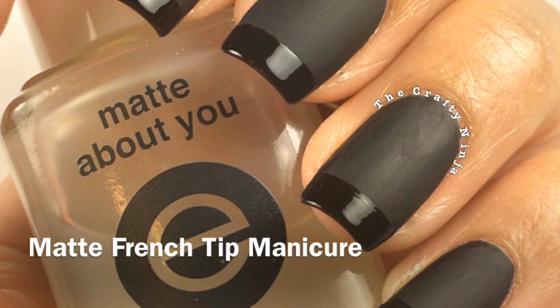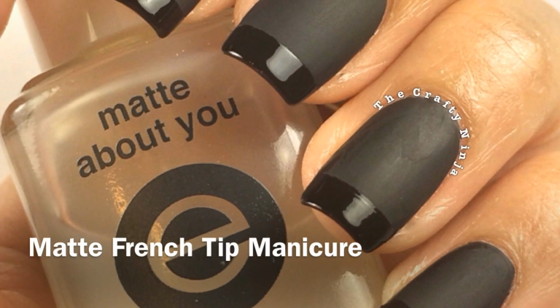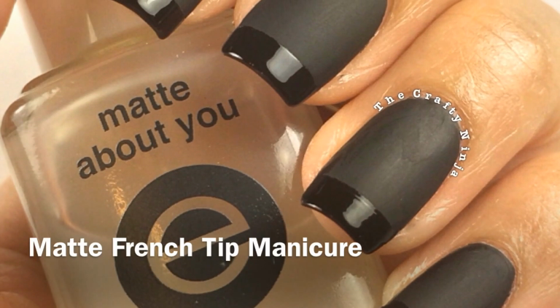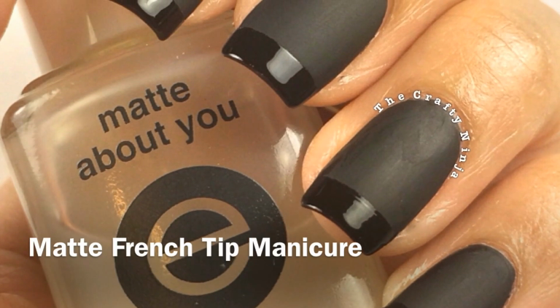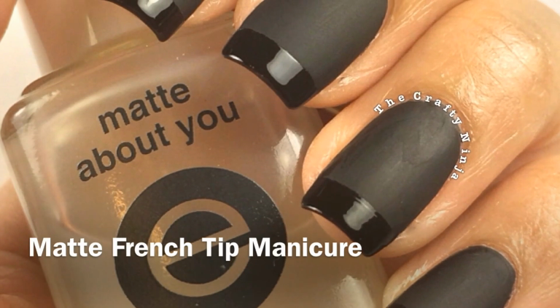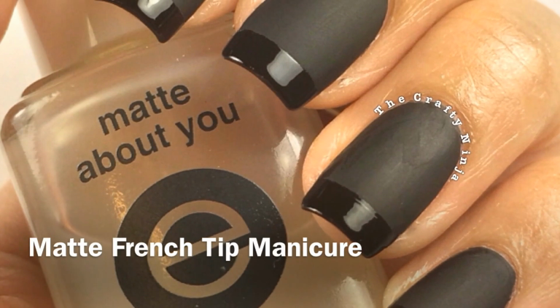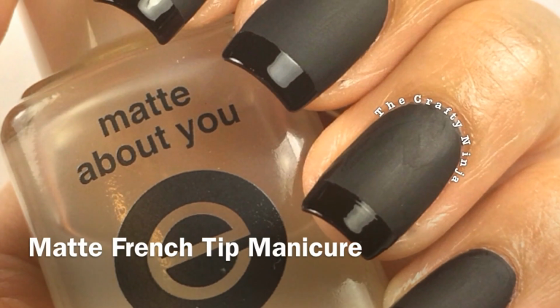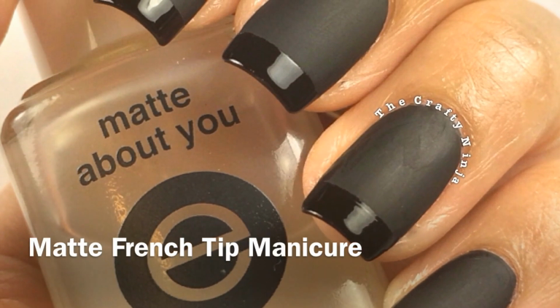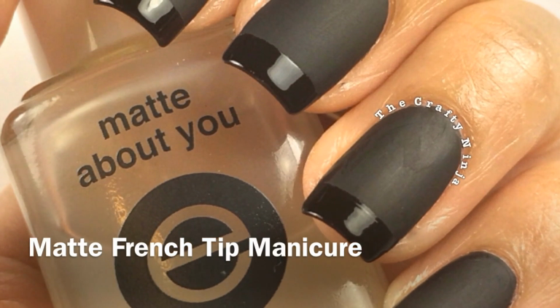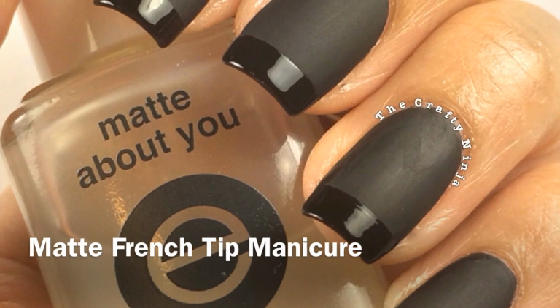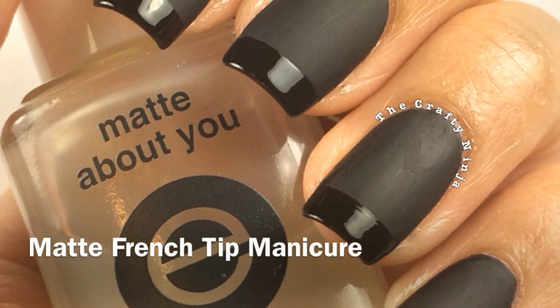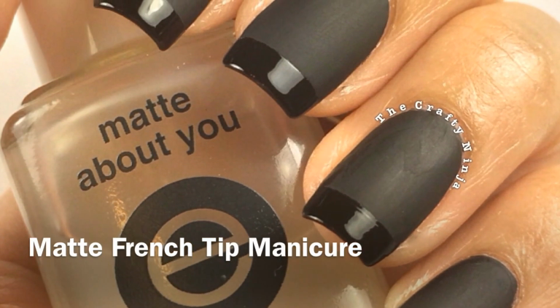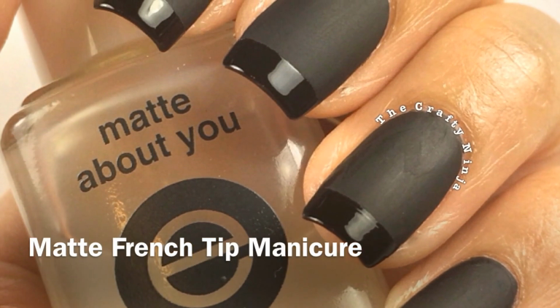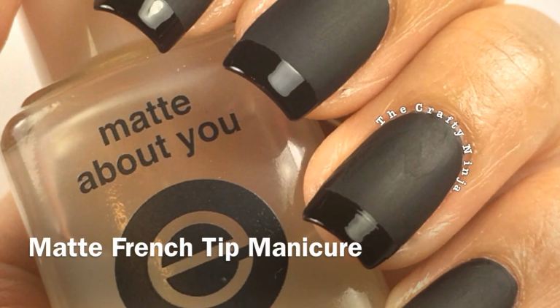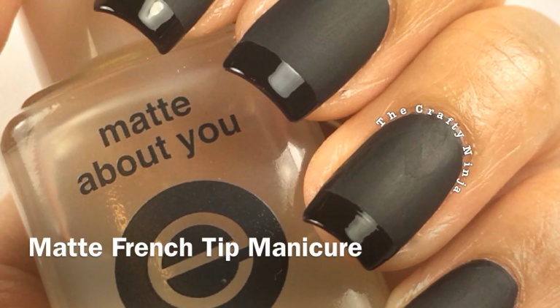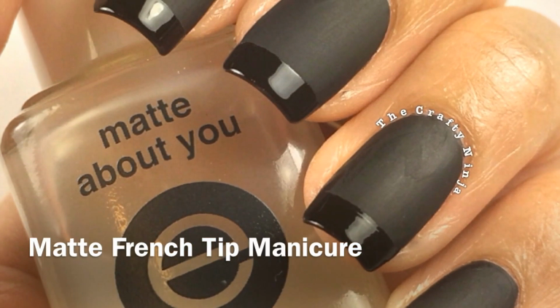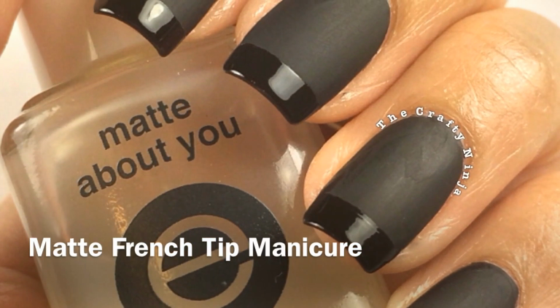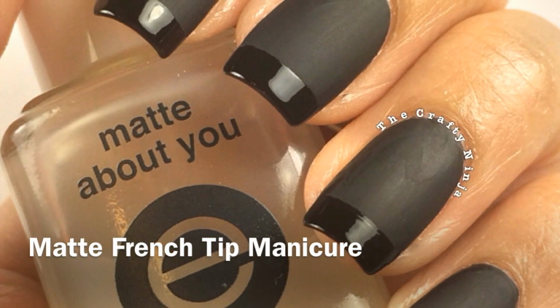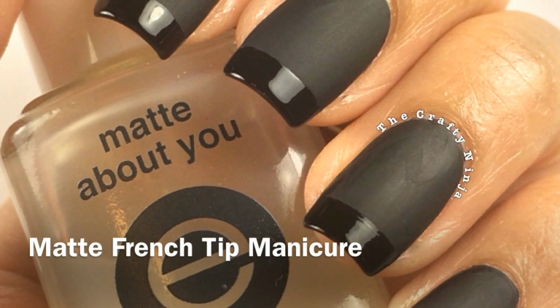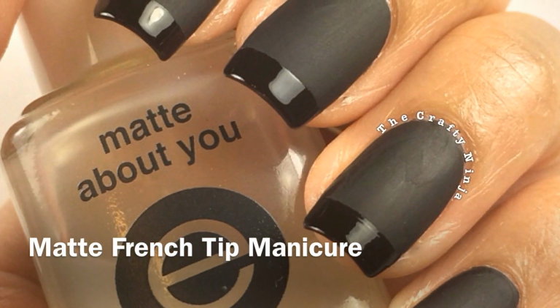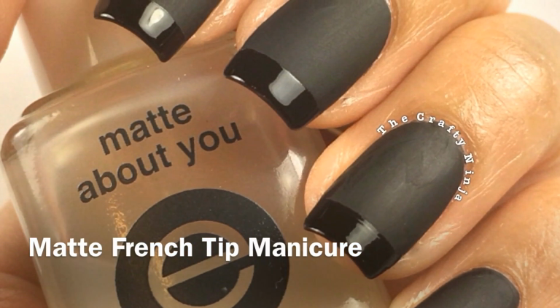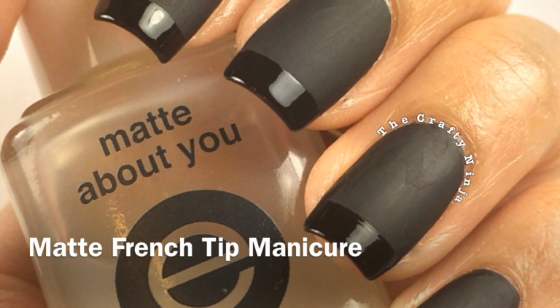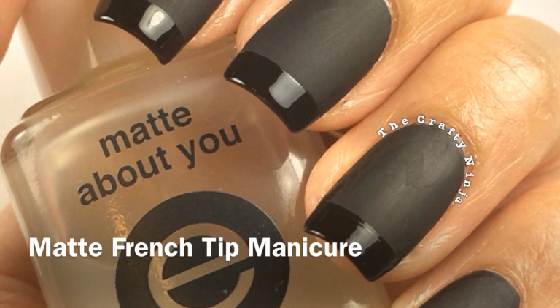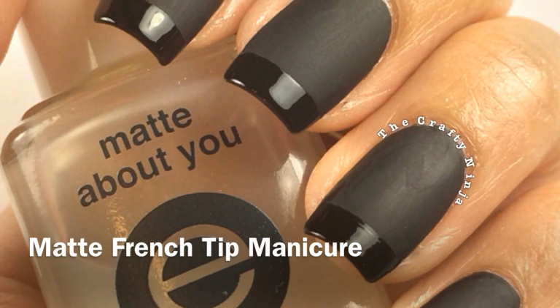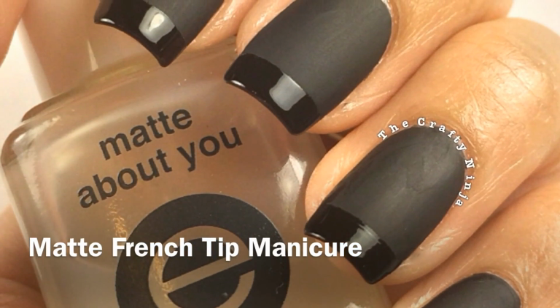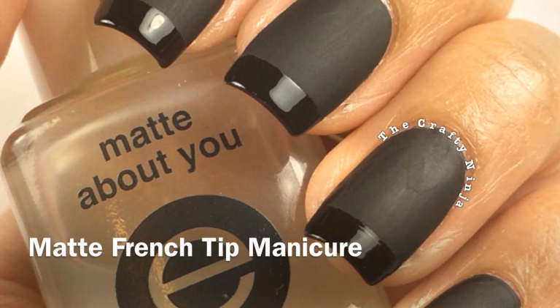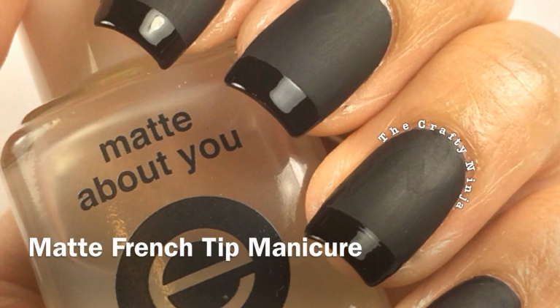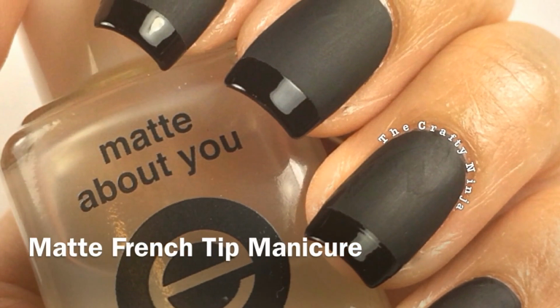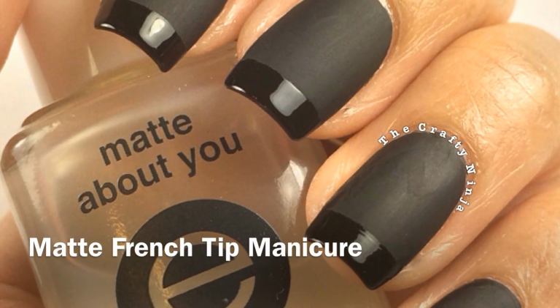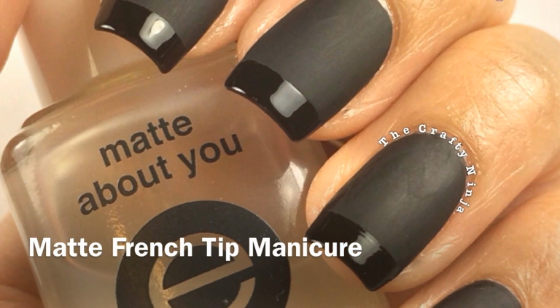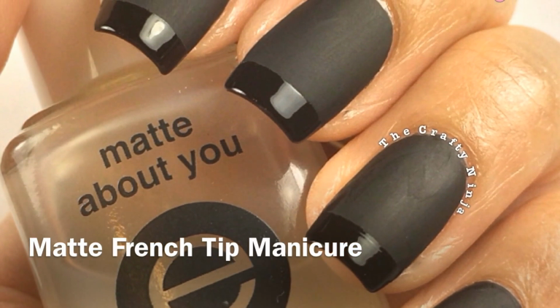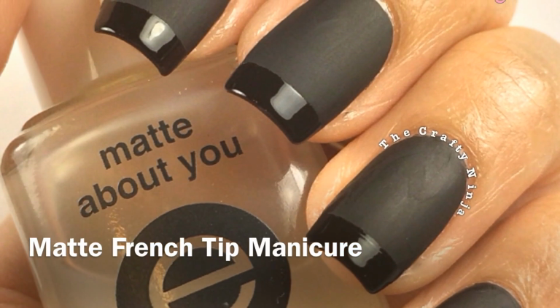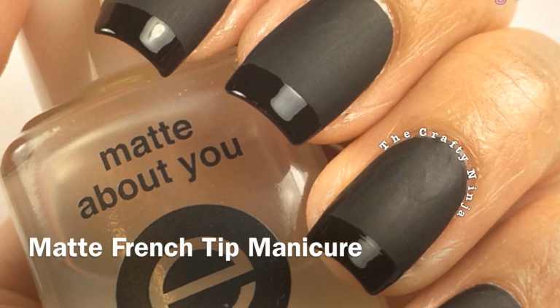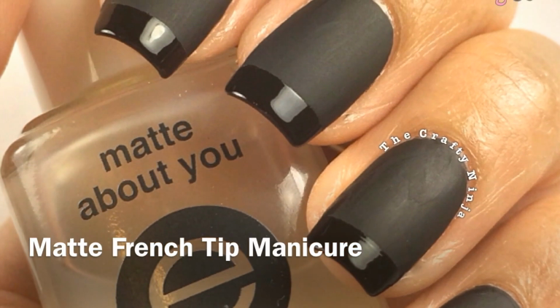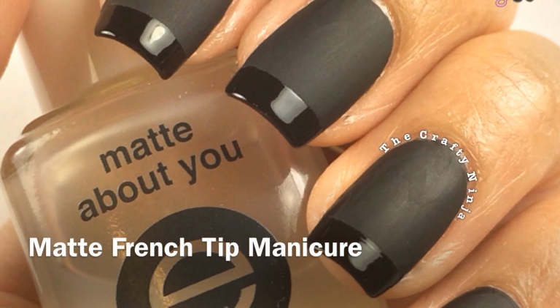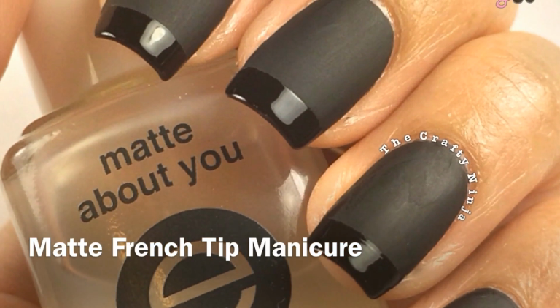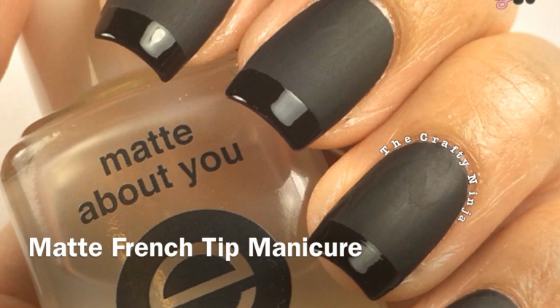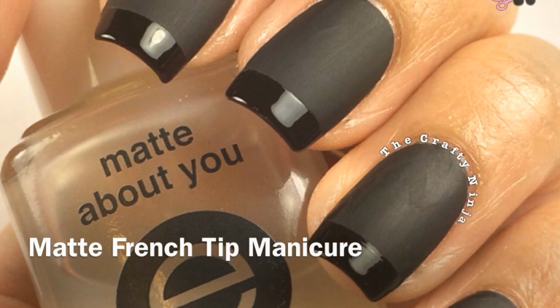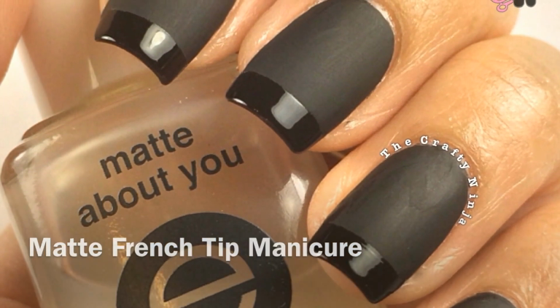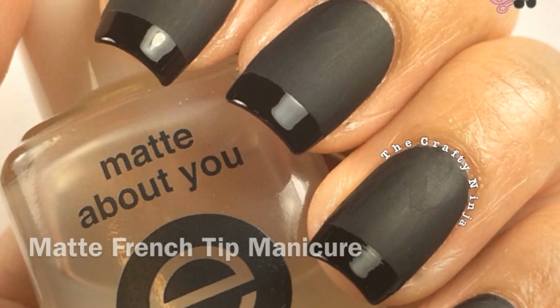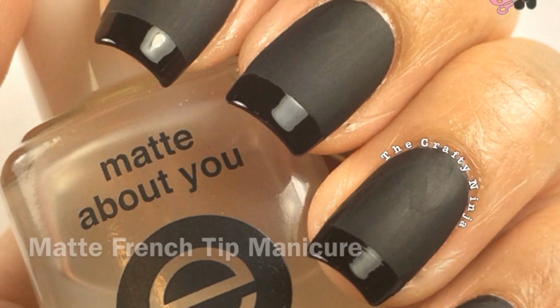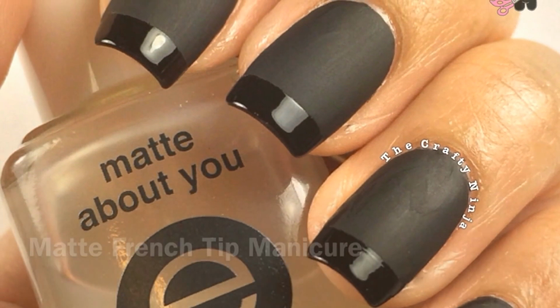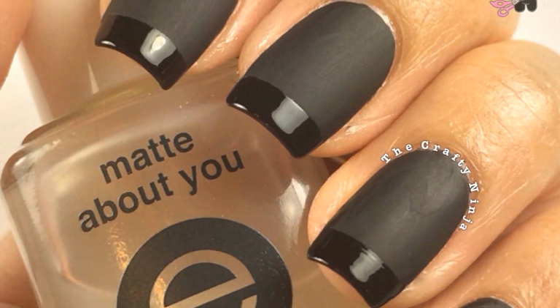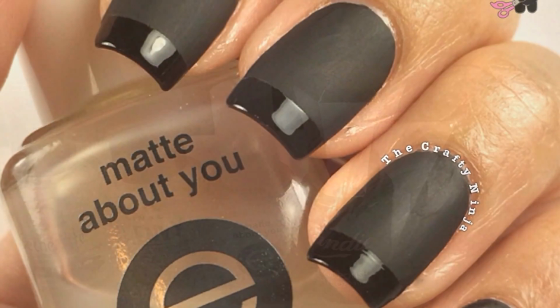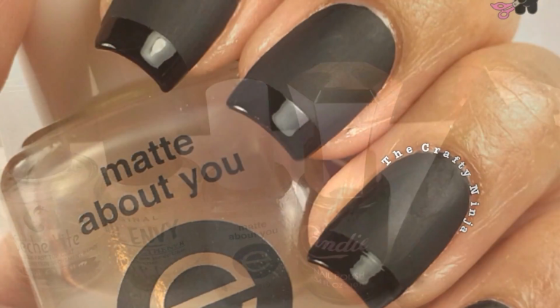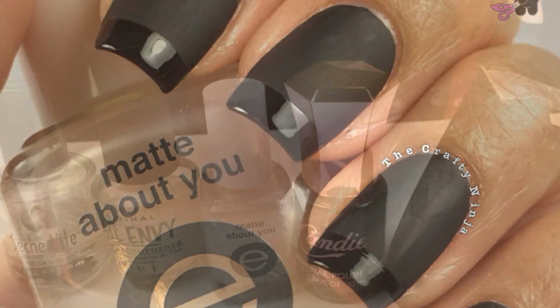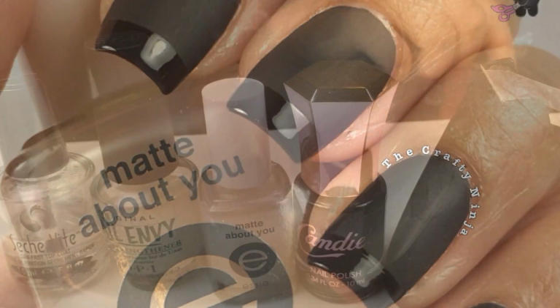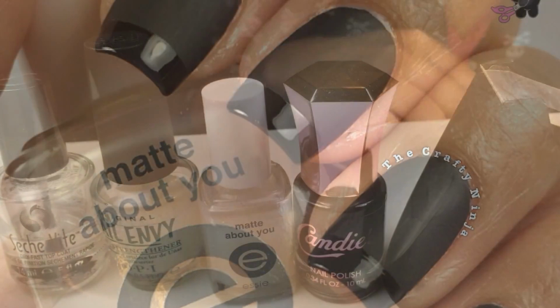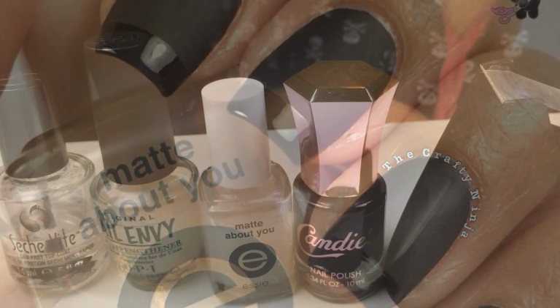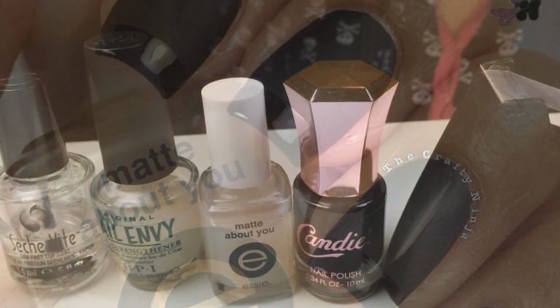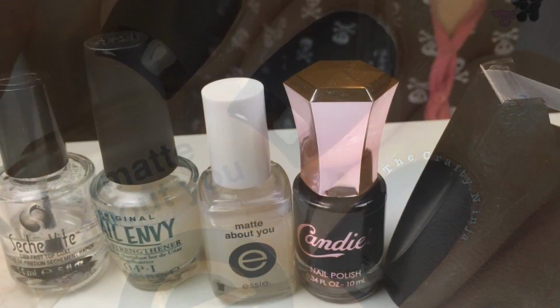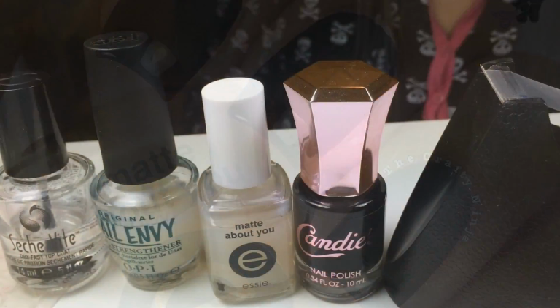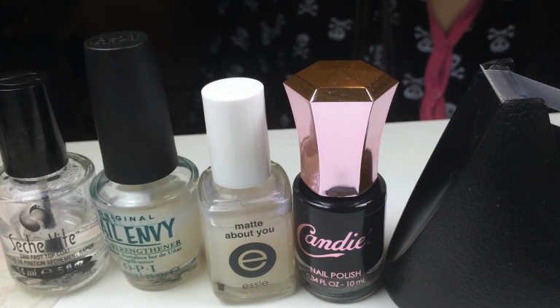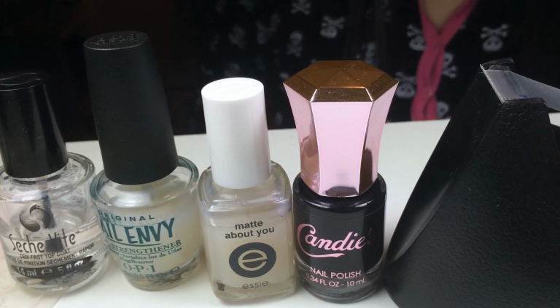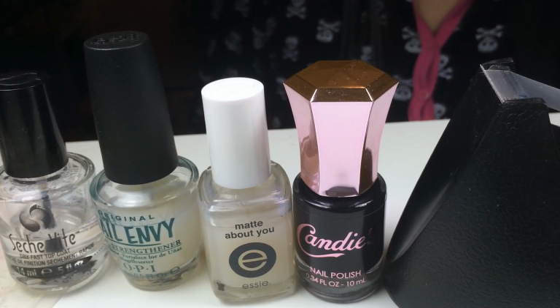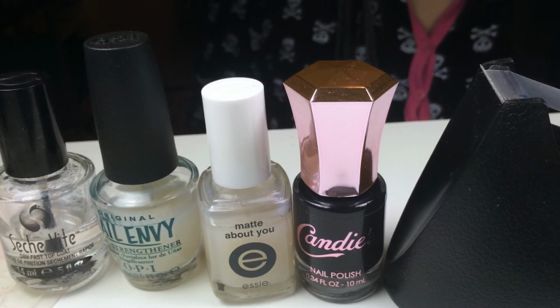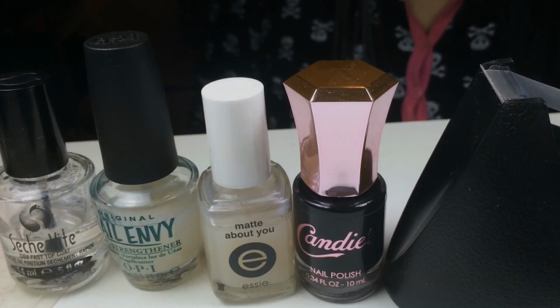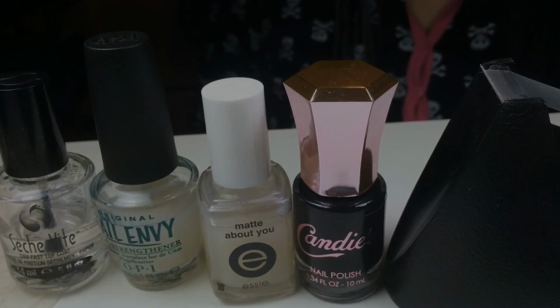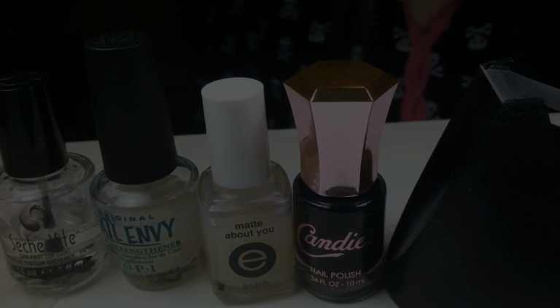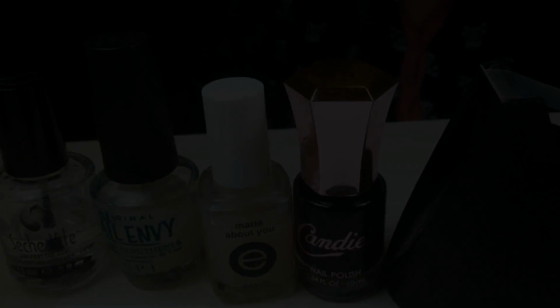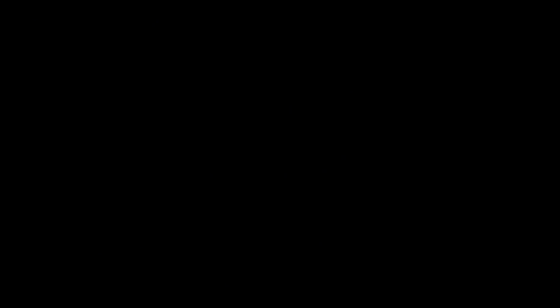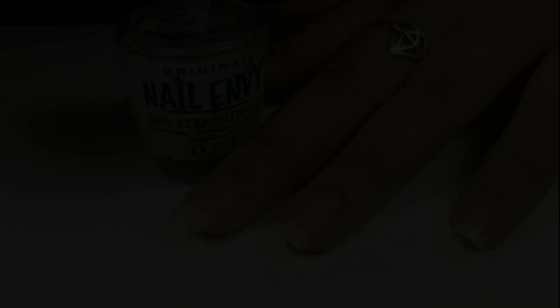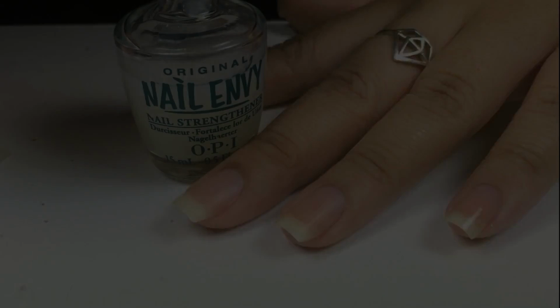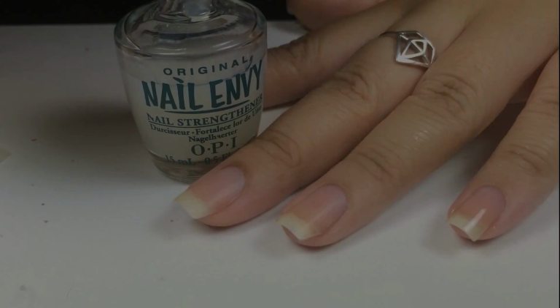This tutorial is for matte French tip manicure. These are the supplies I used.